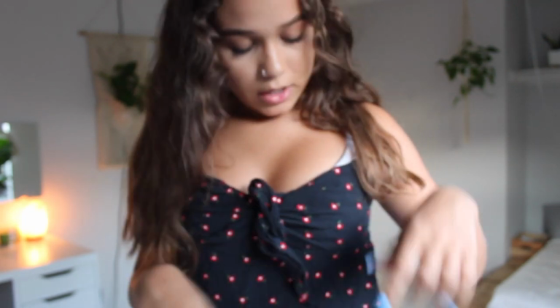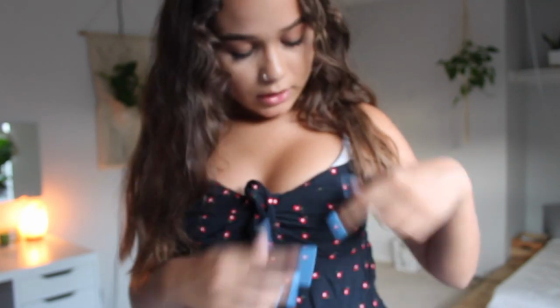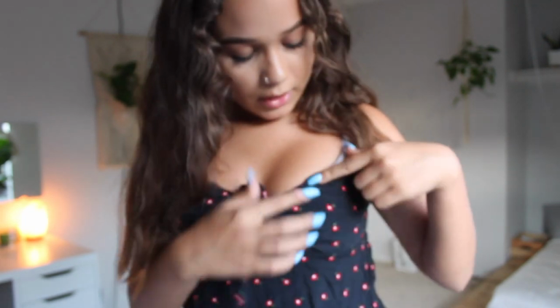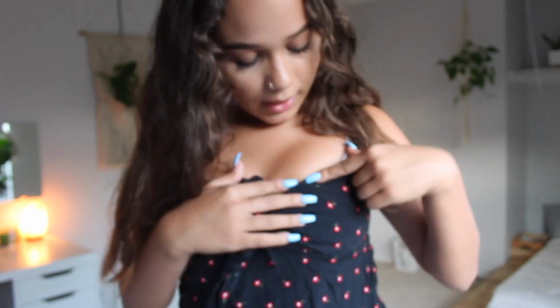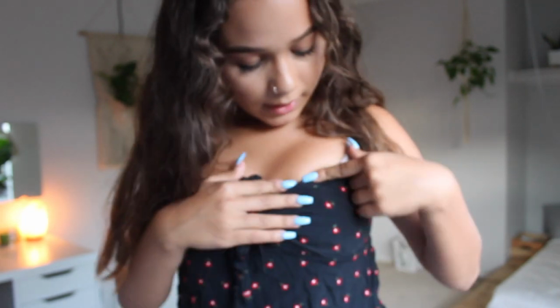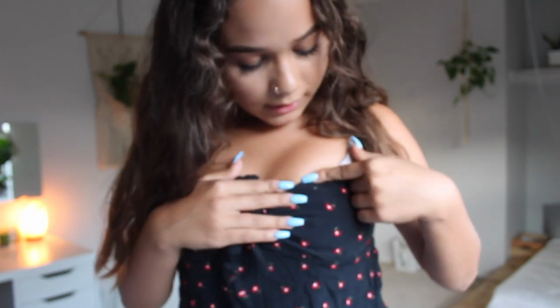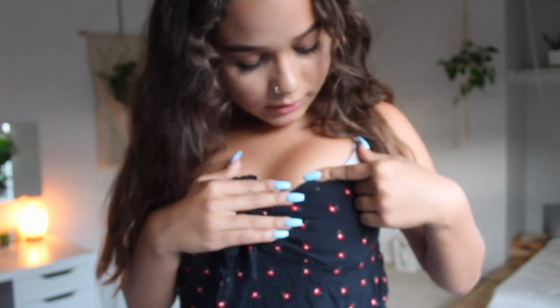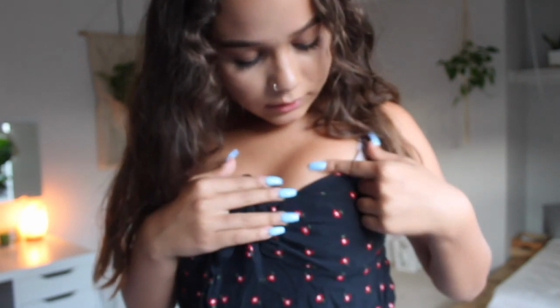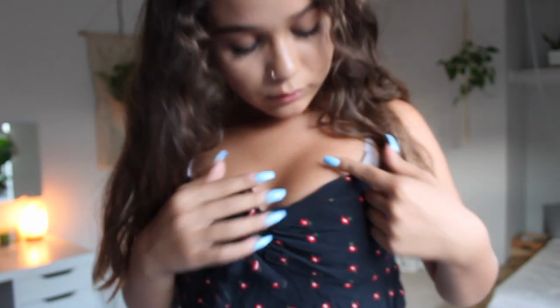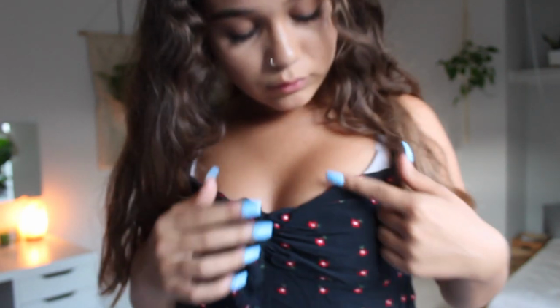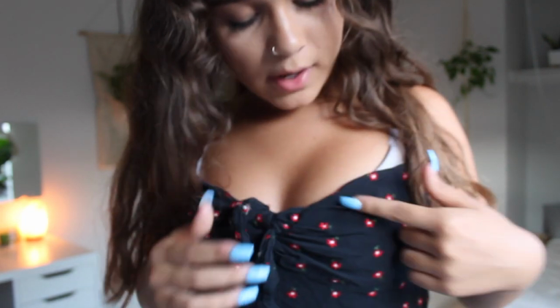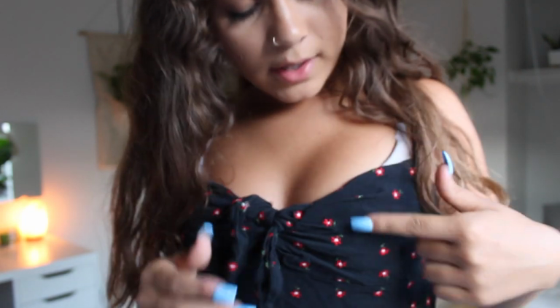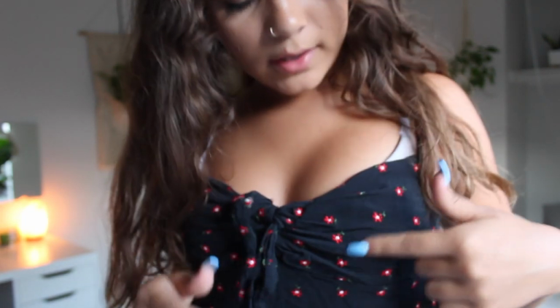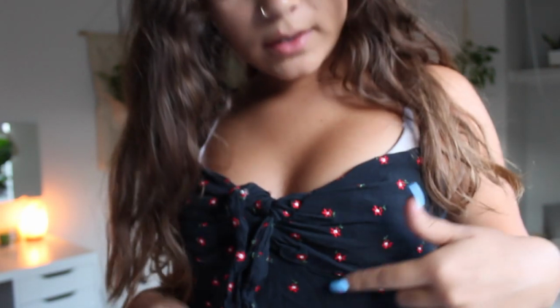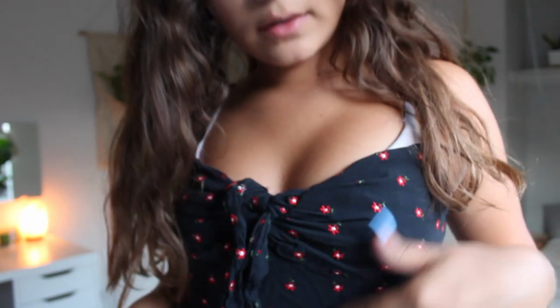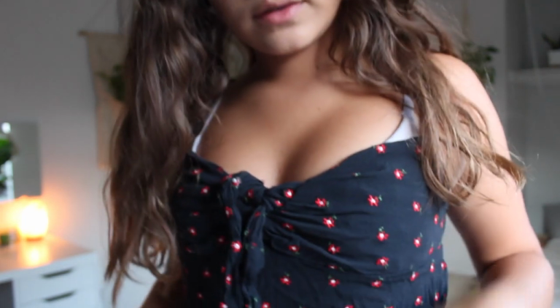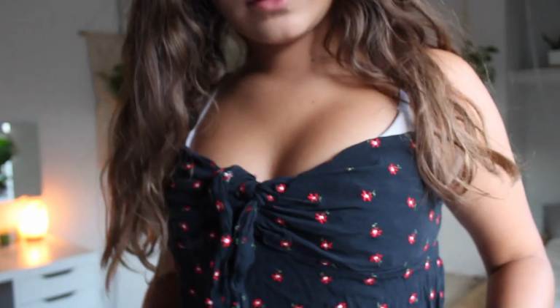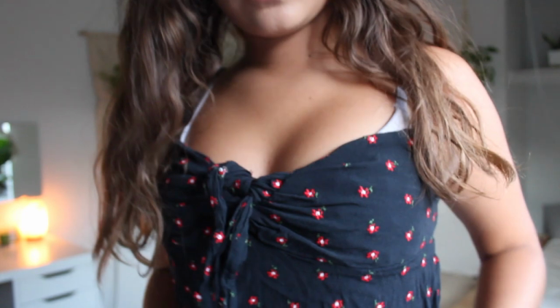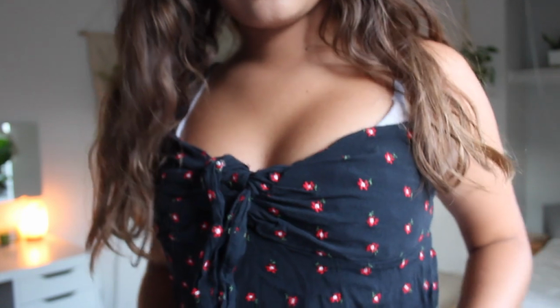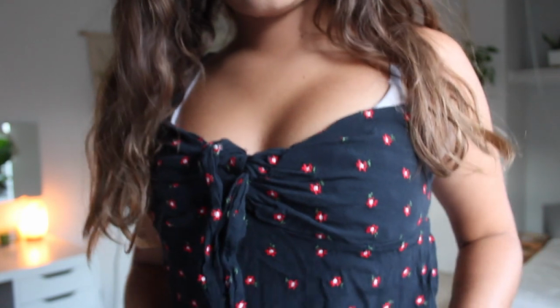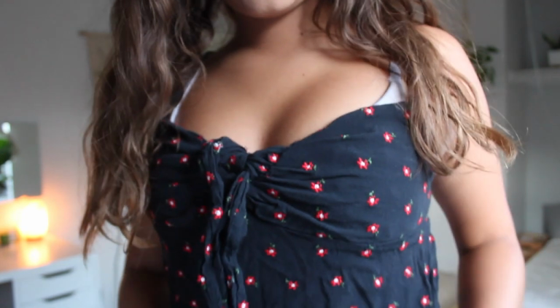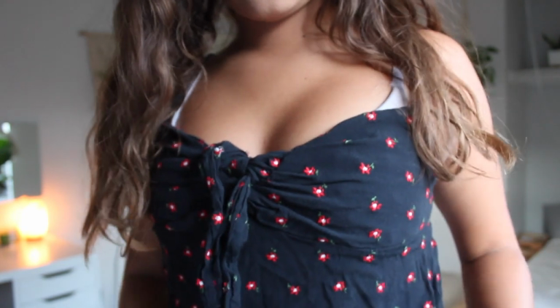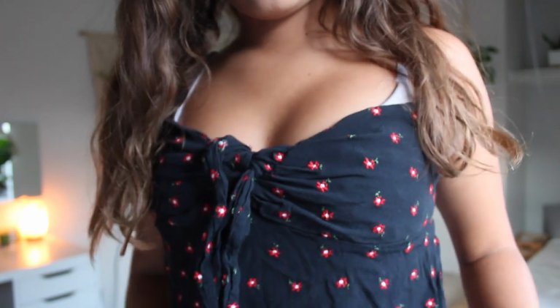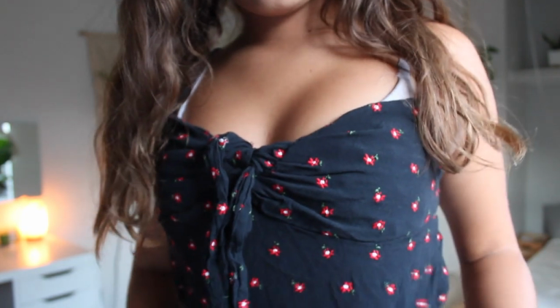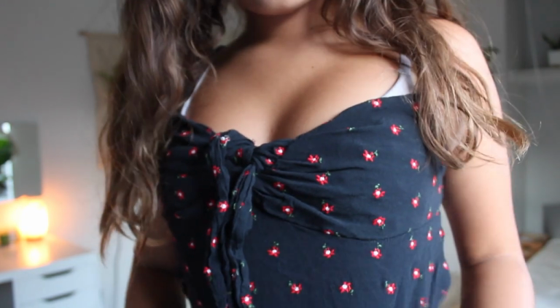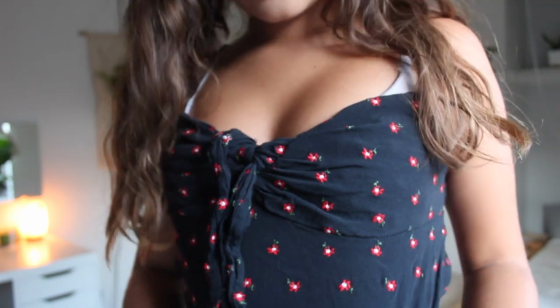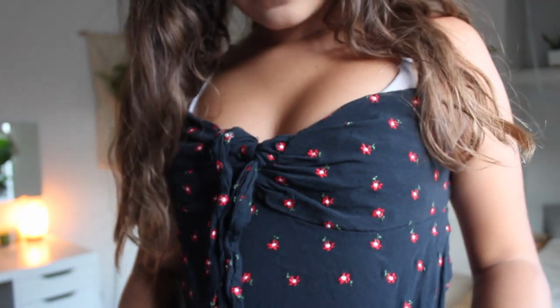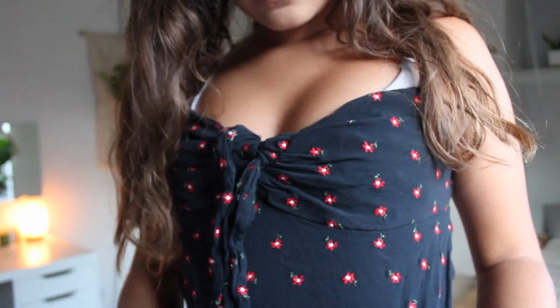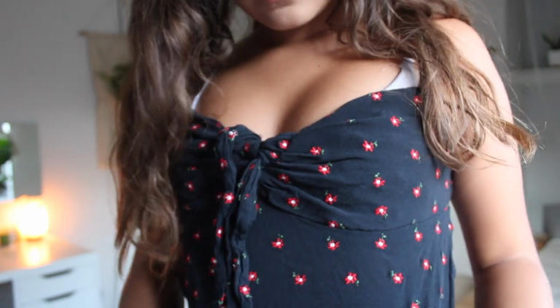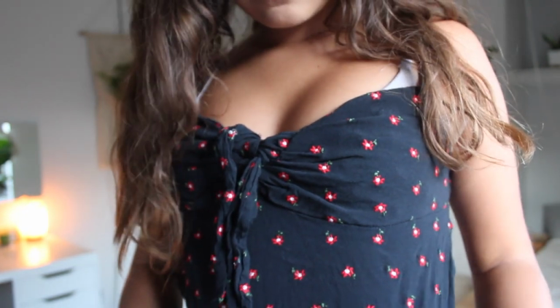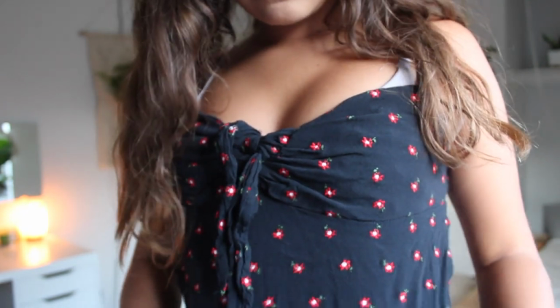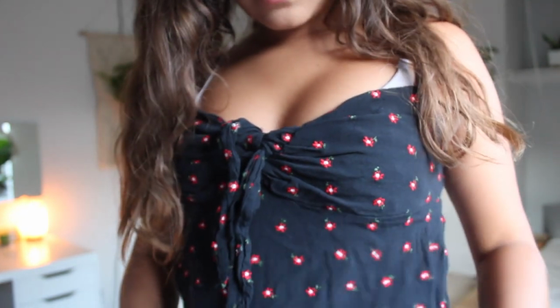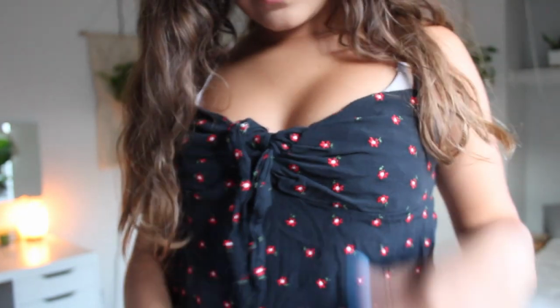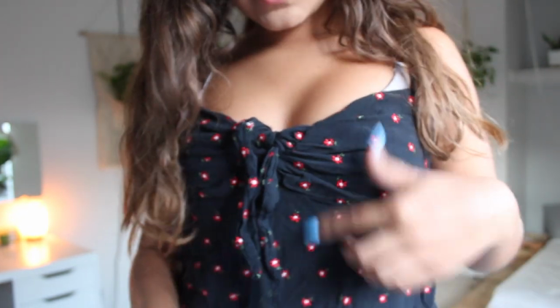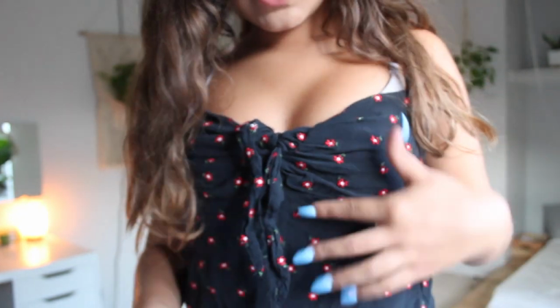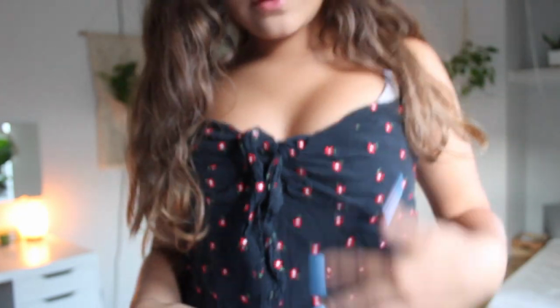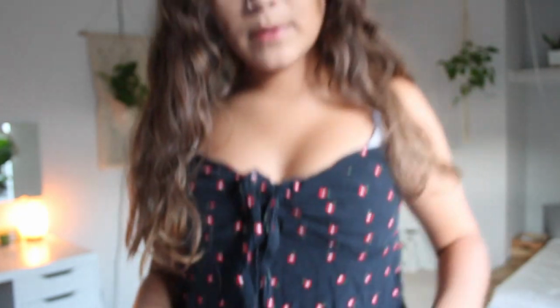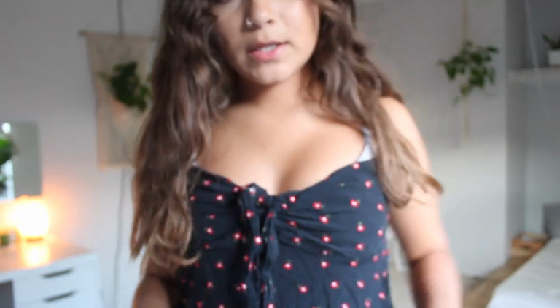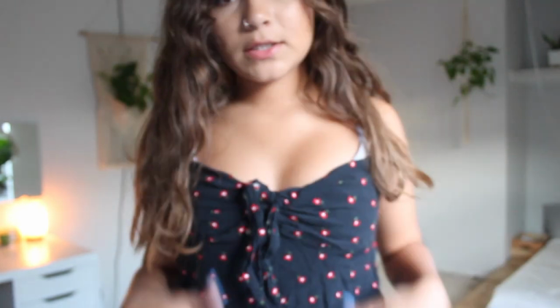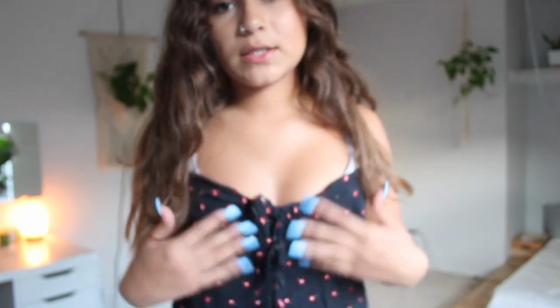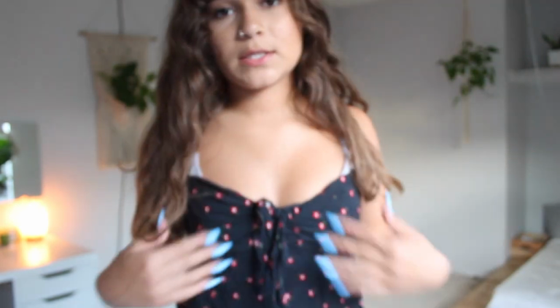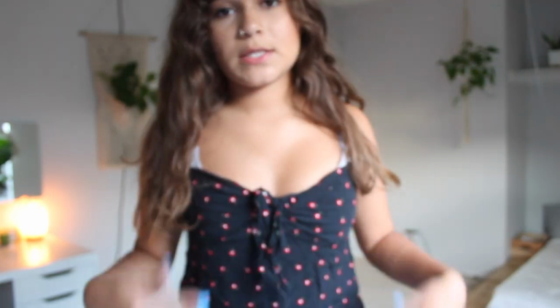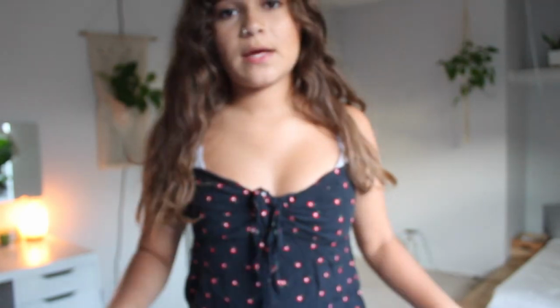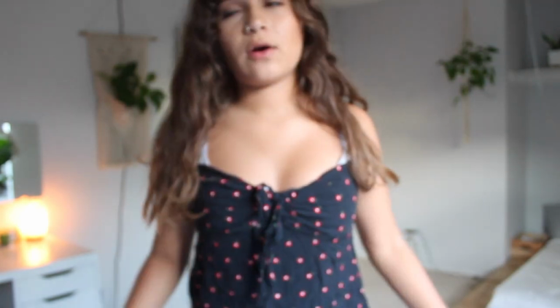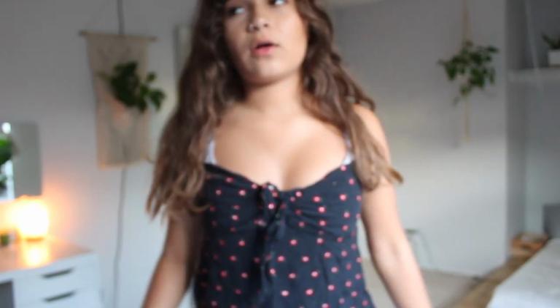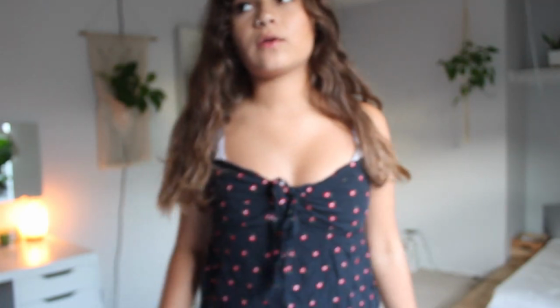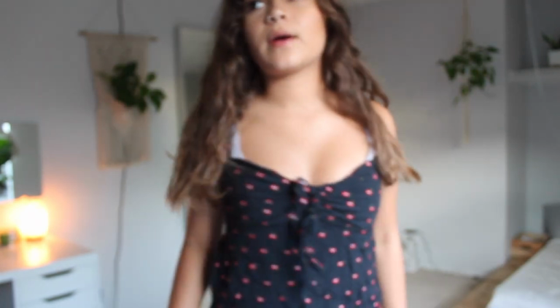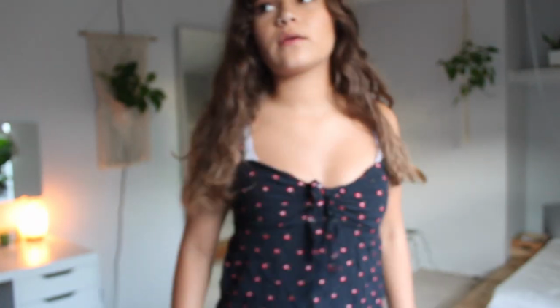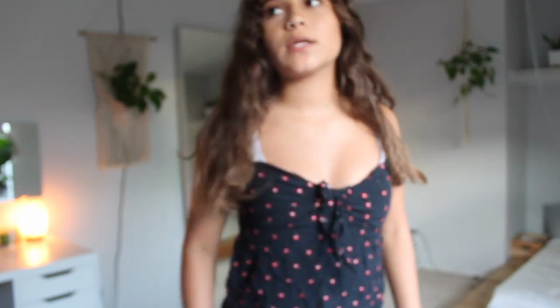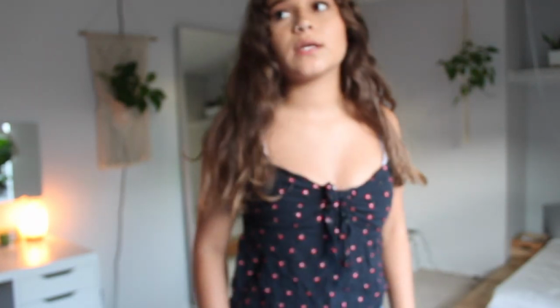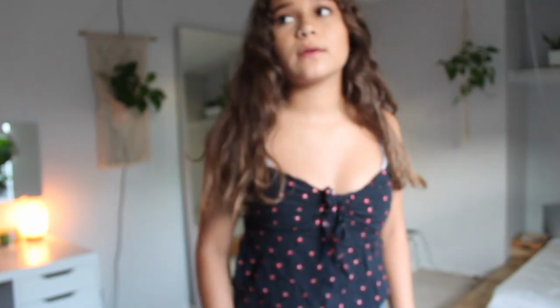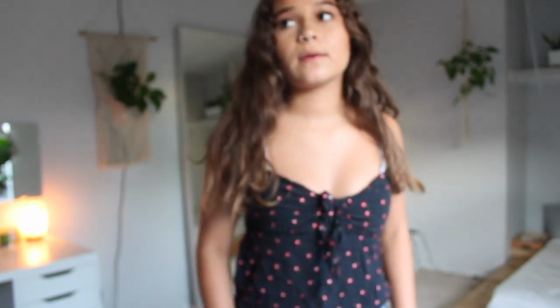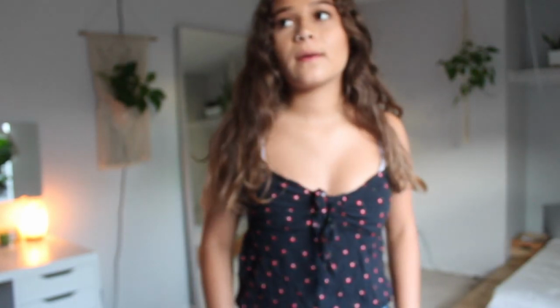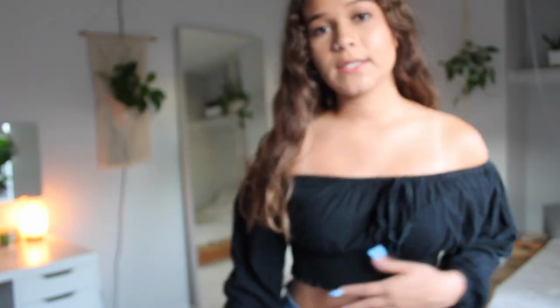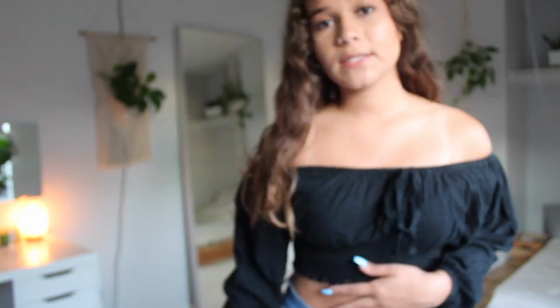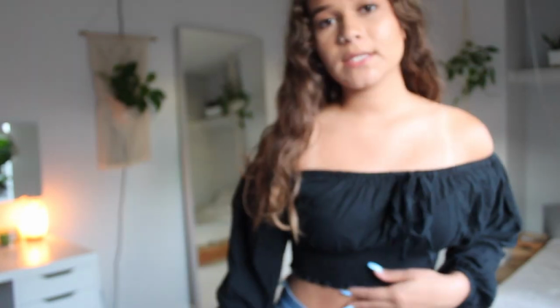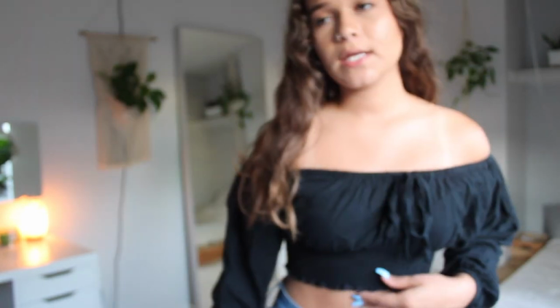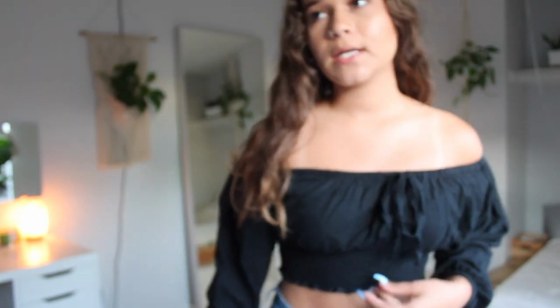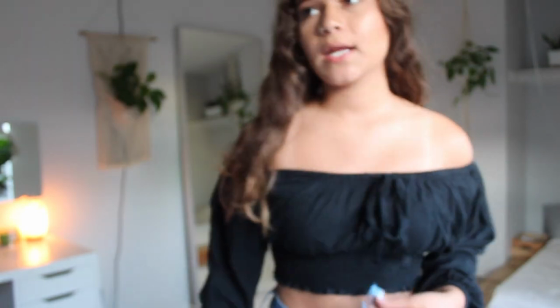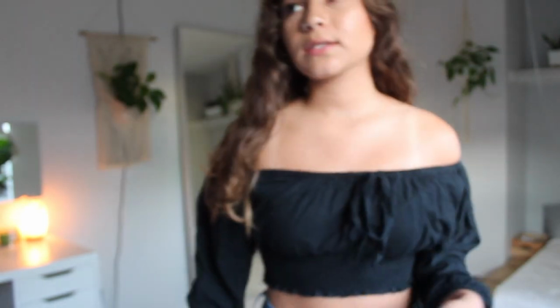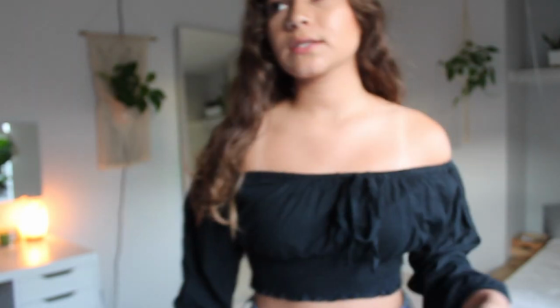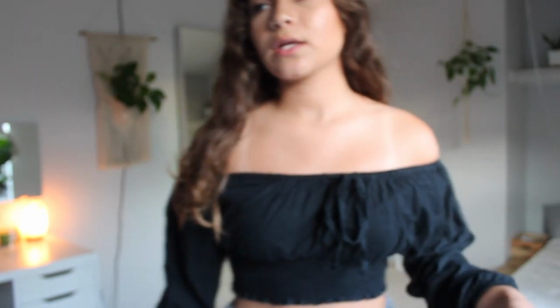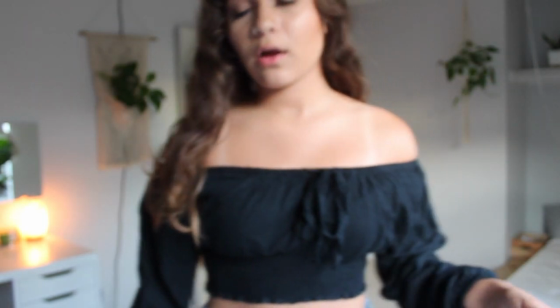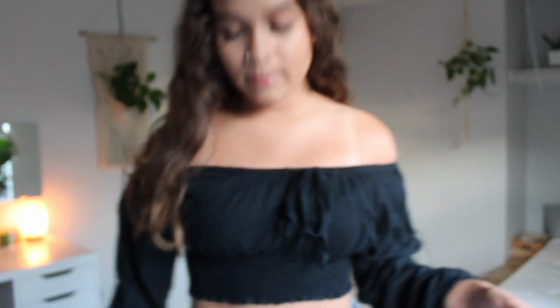It has red little flowers all around it — I hope you guys can see that.